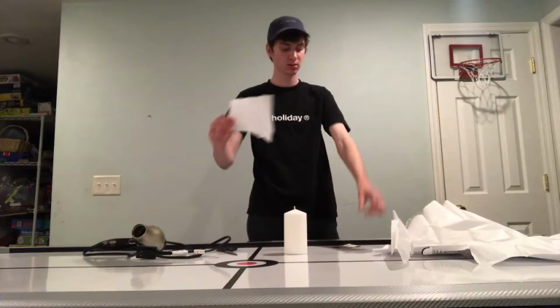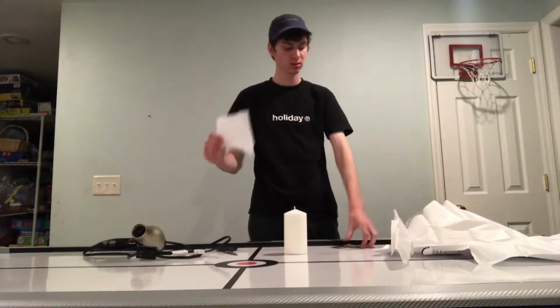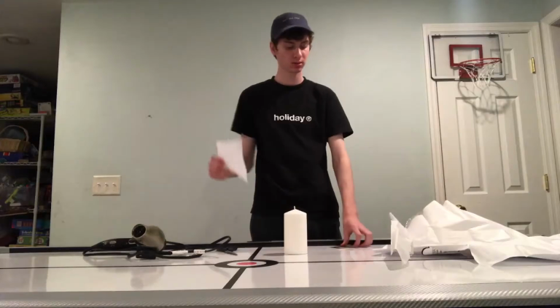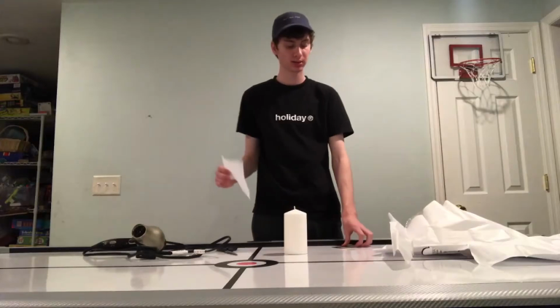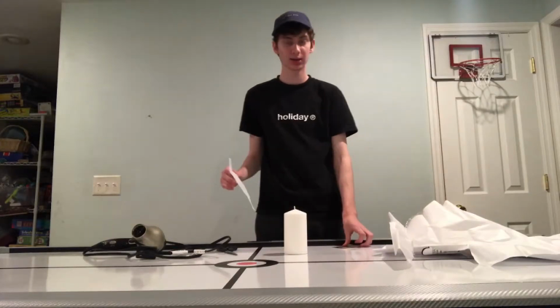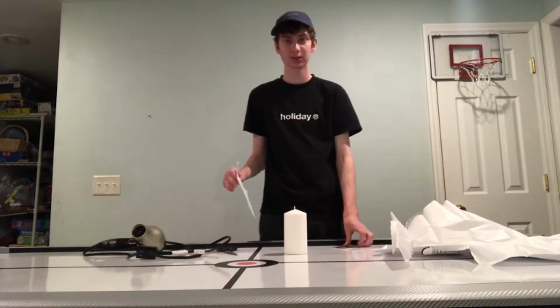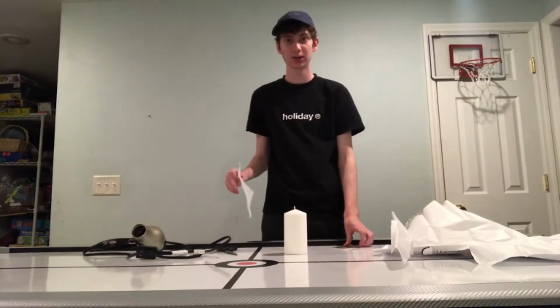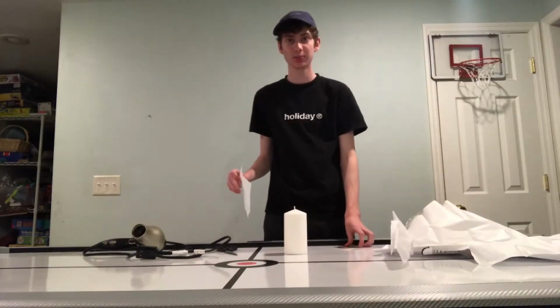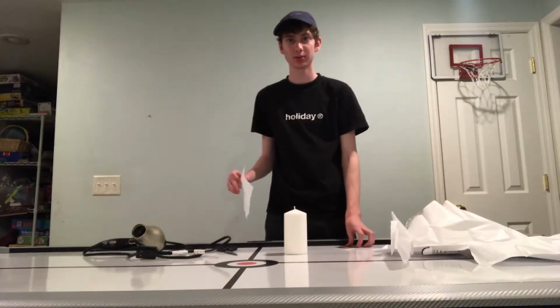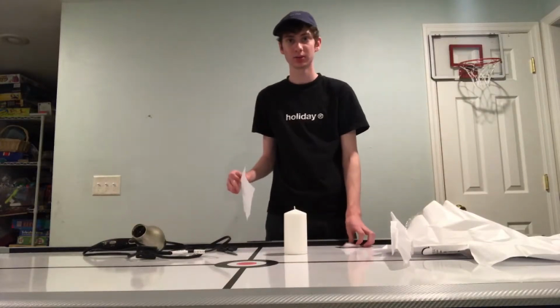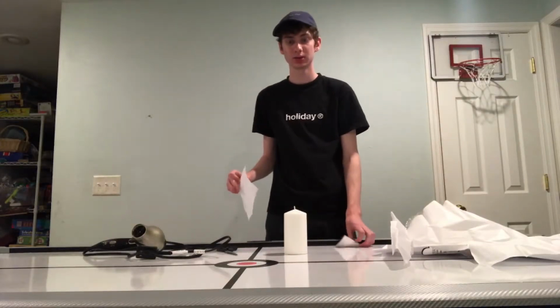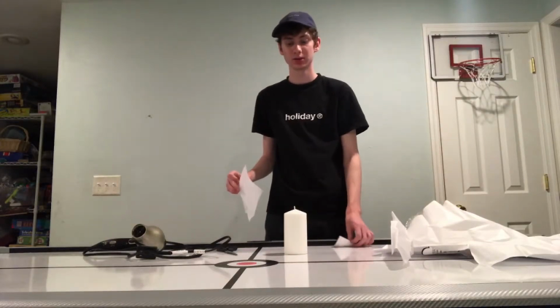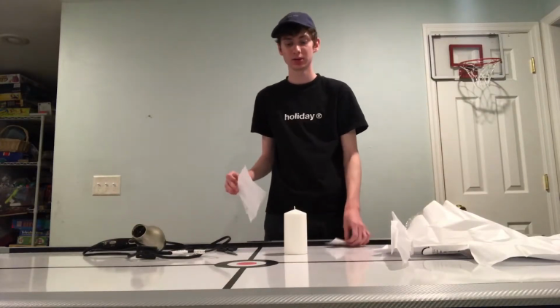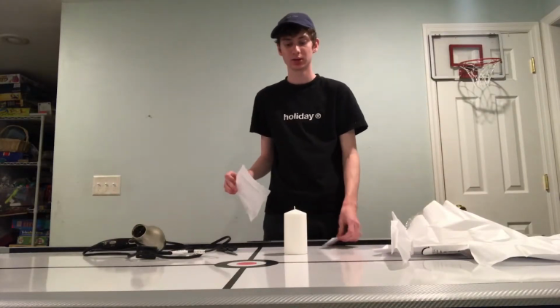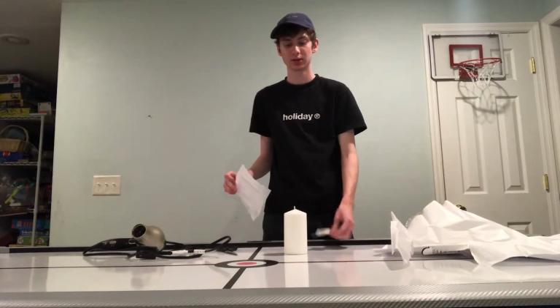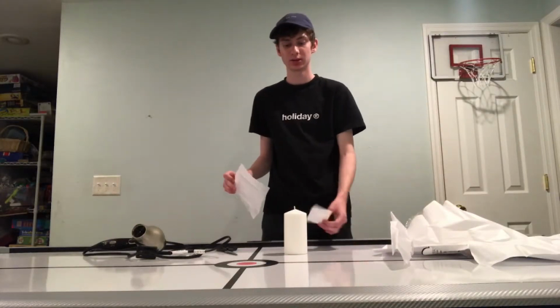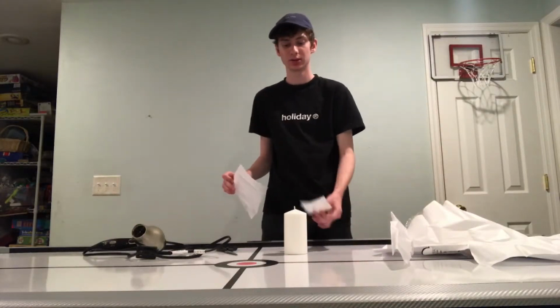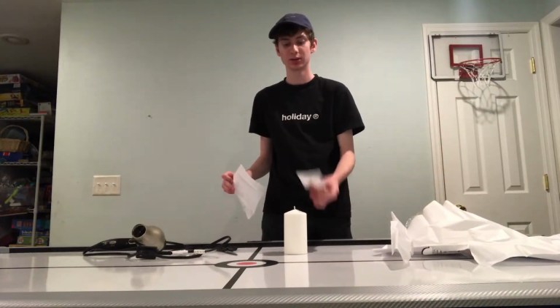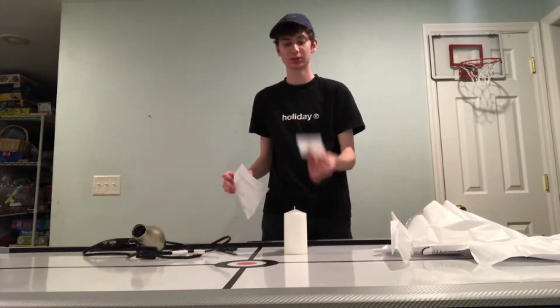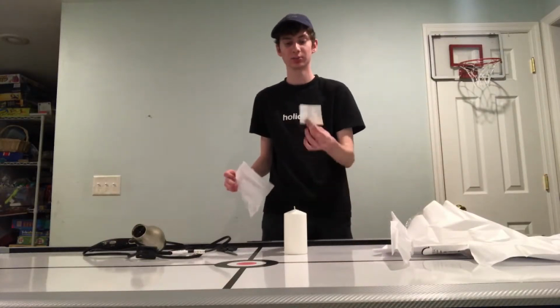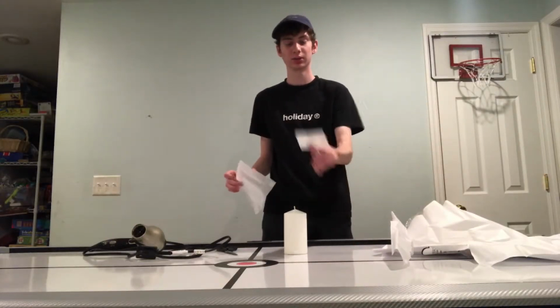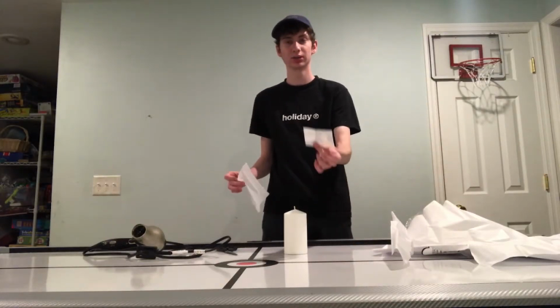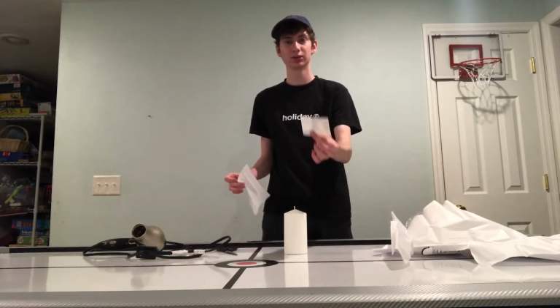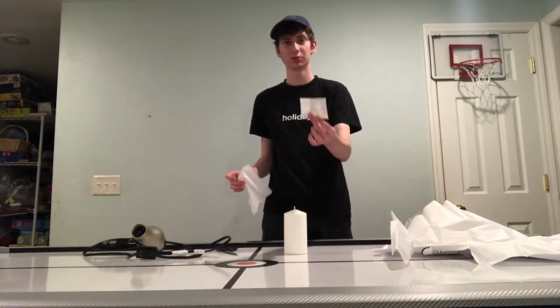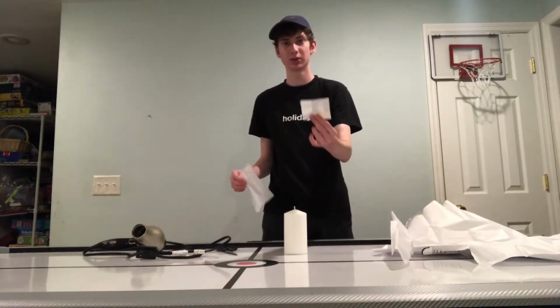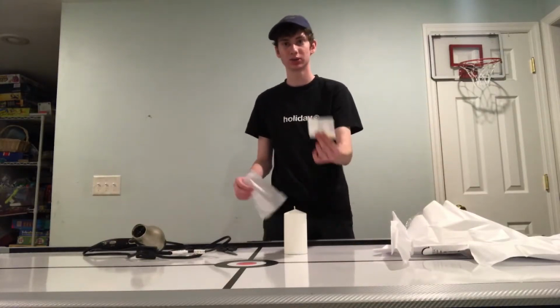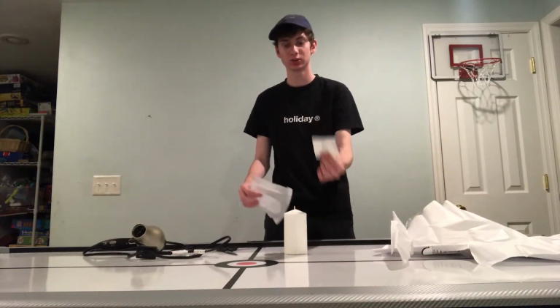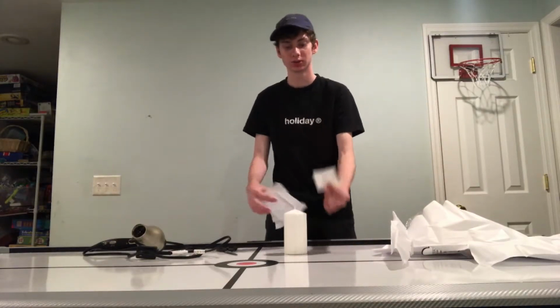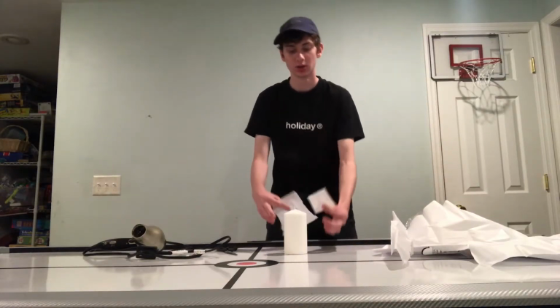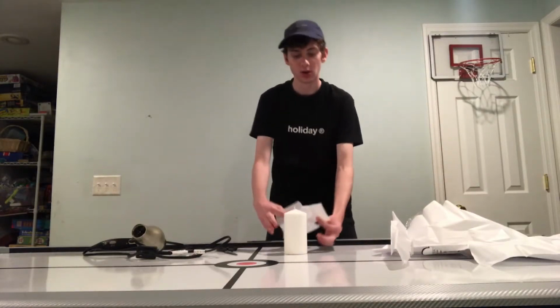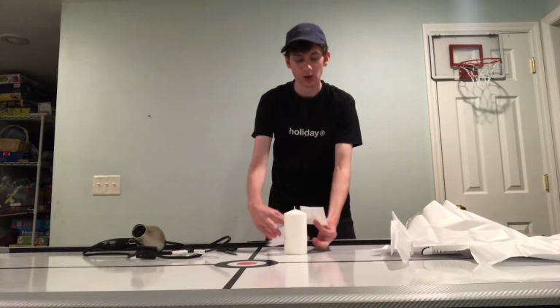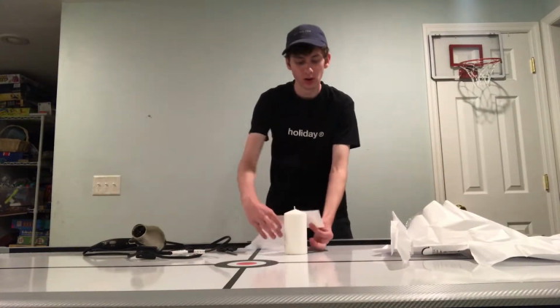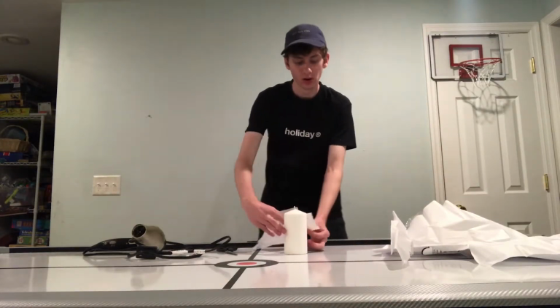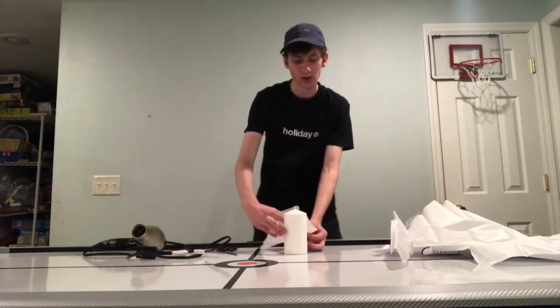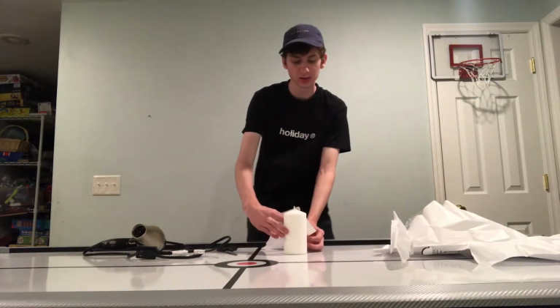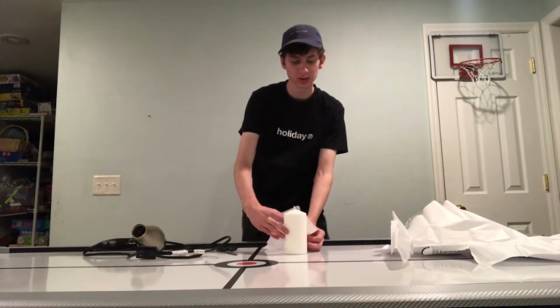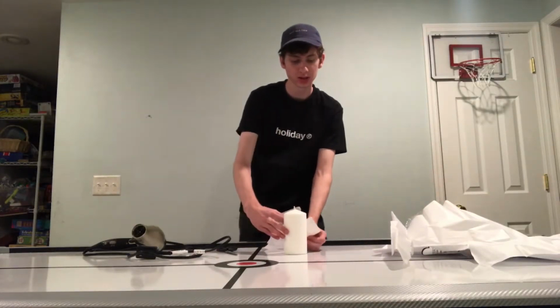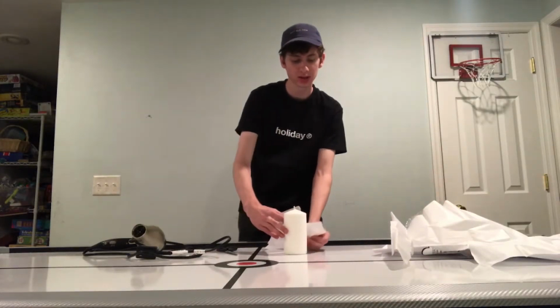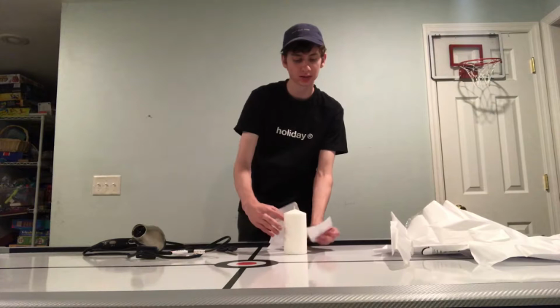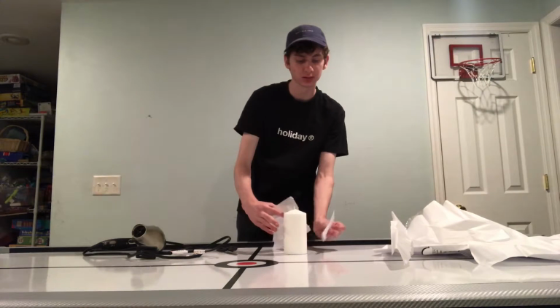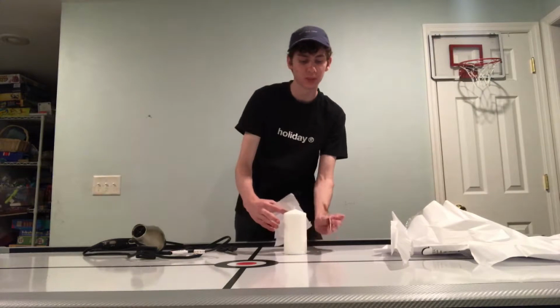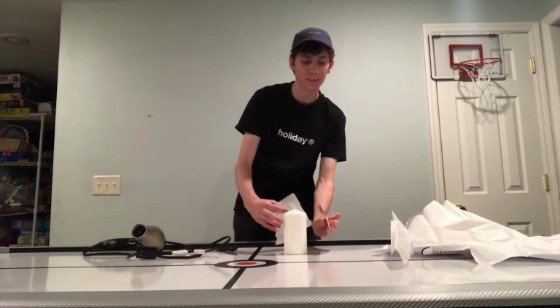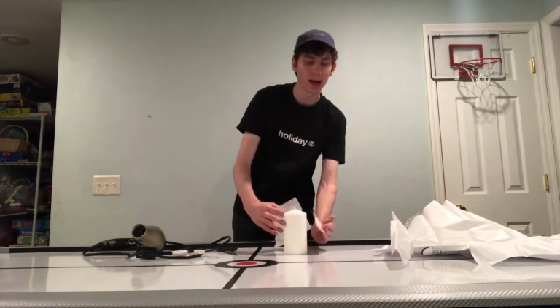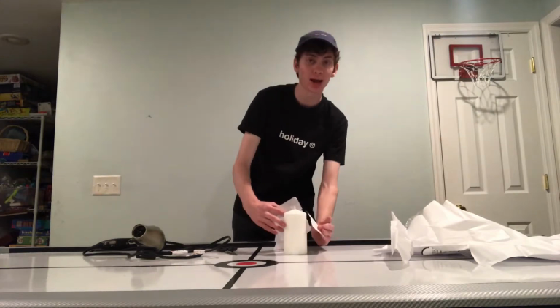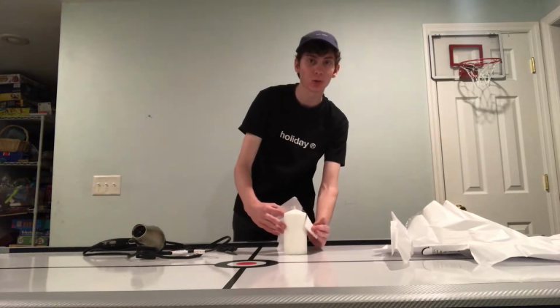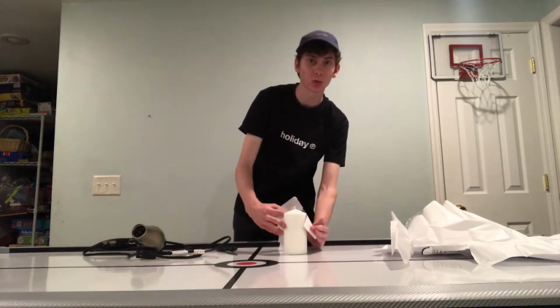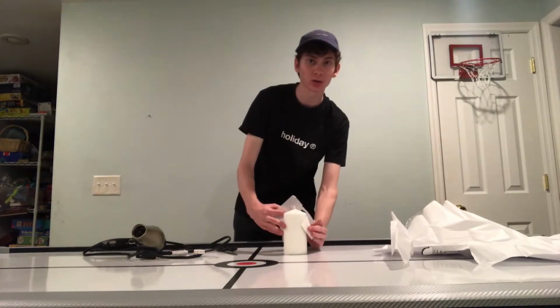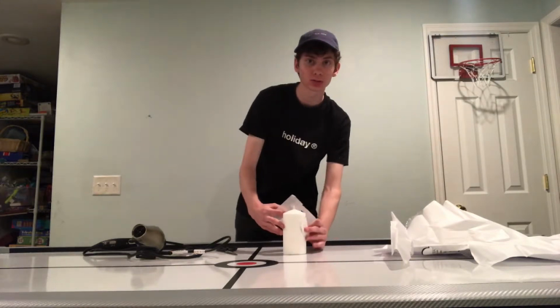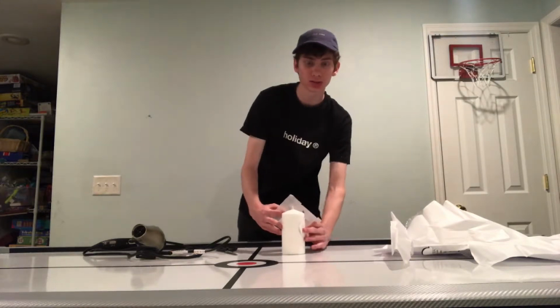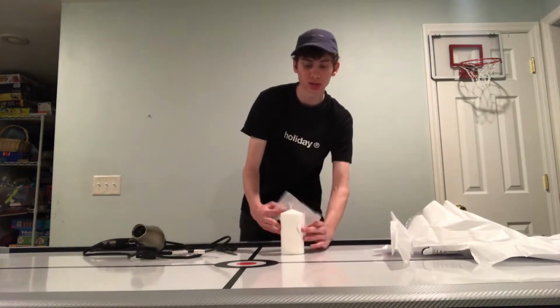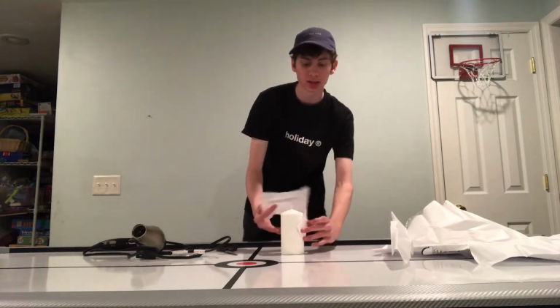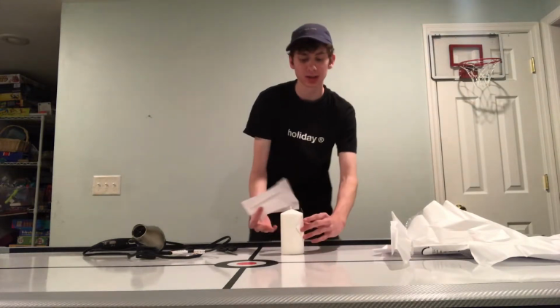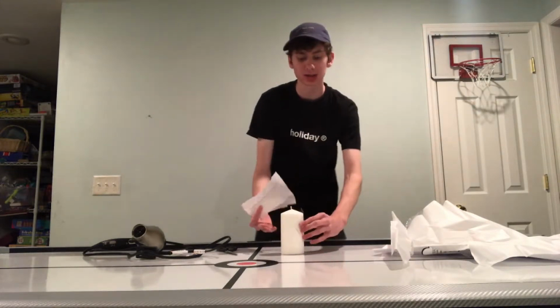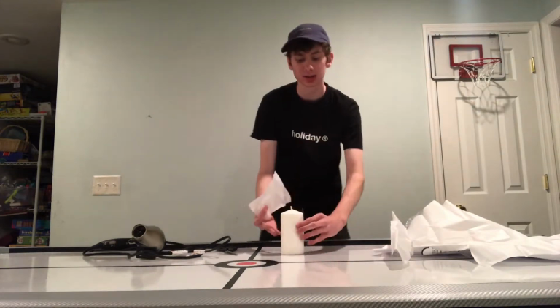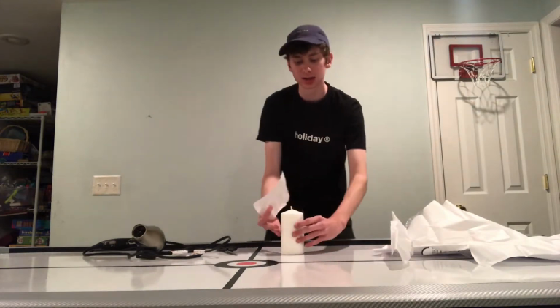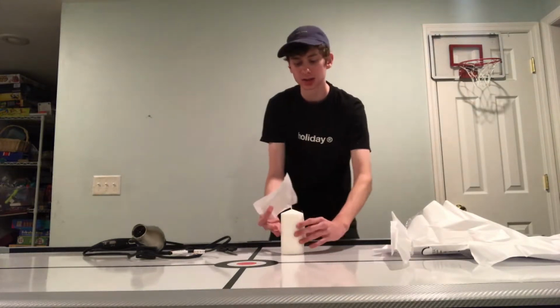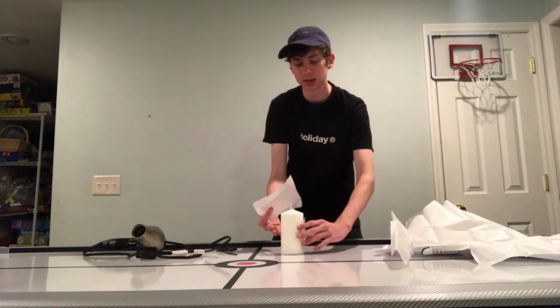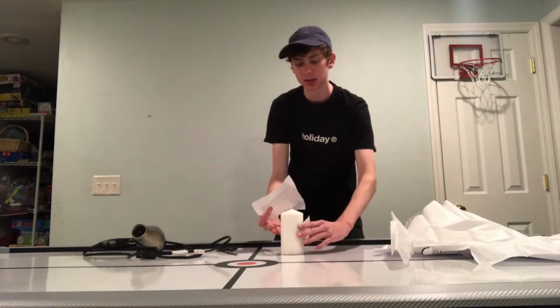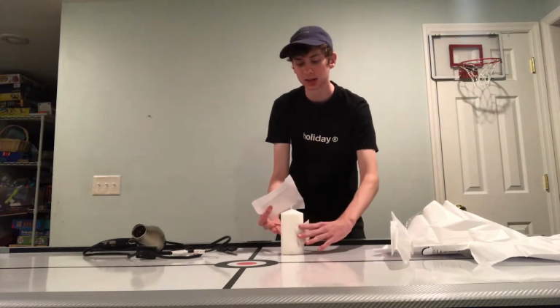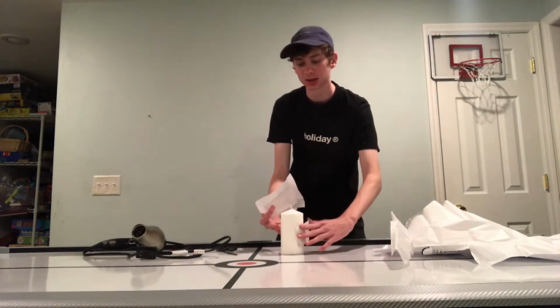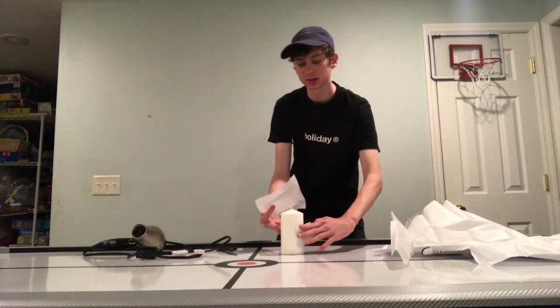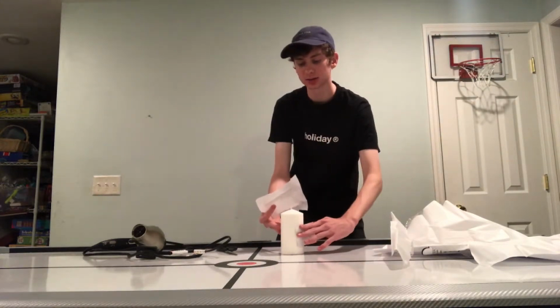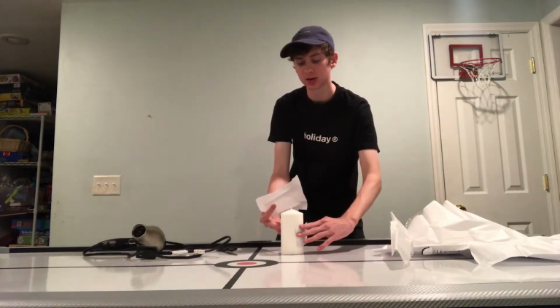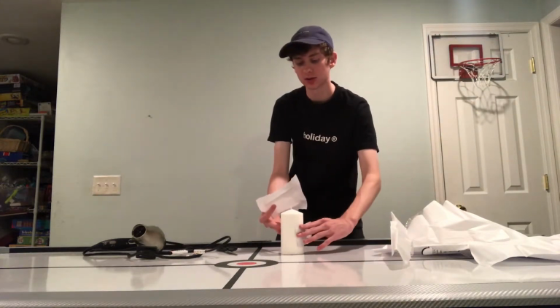Next step is to place your picture on the candle backwards, like so.